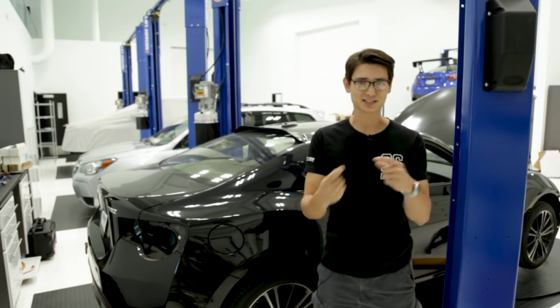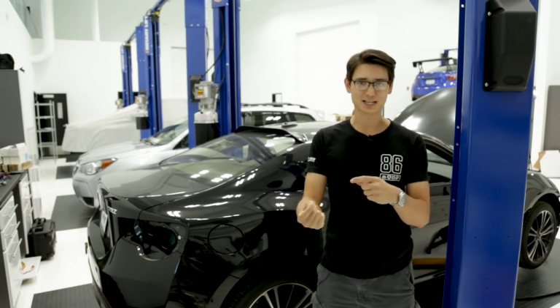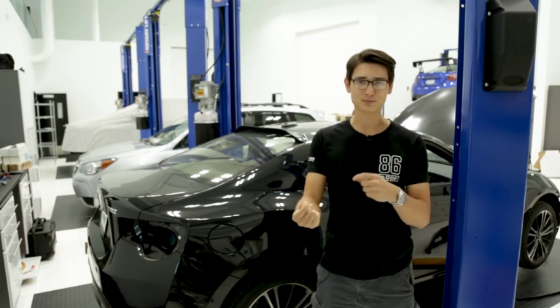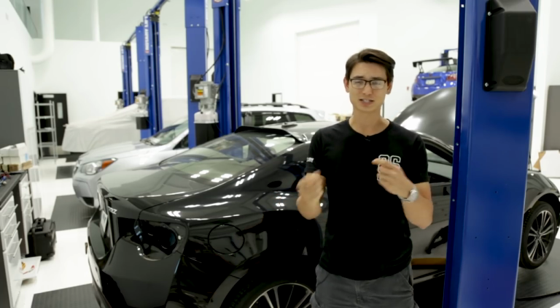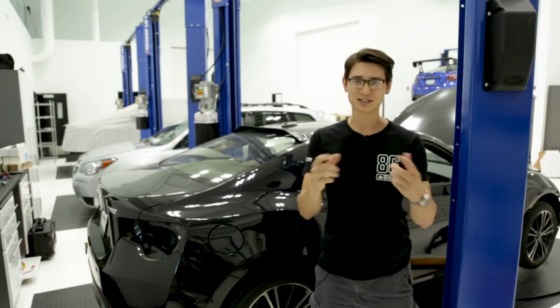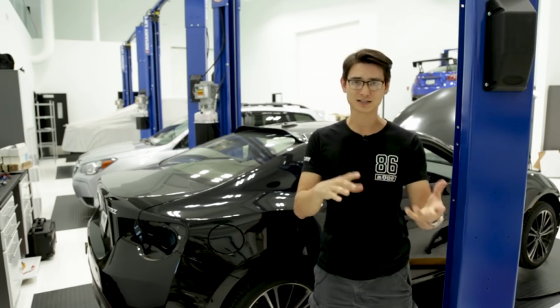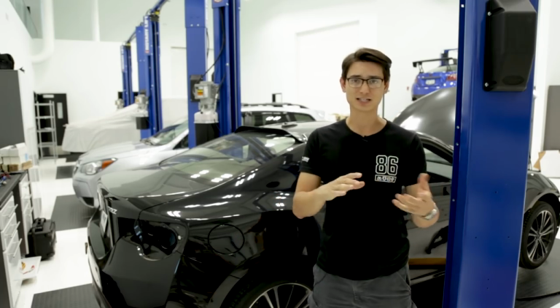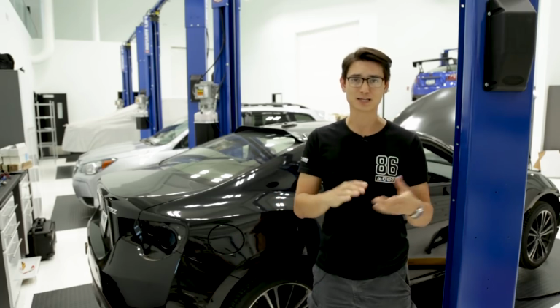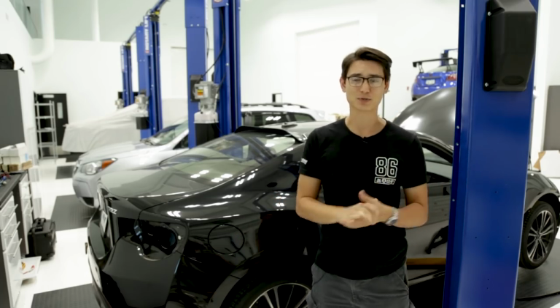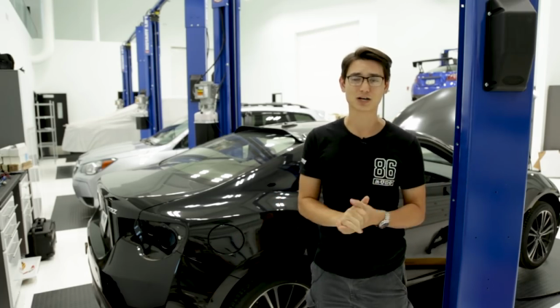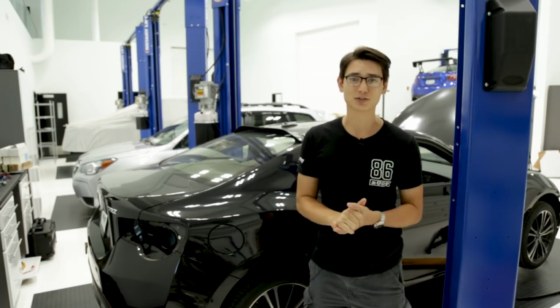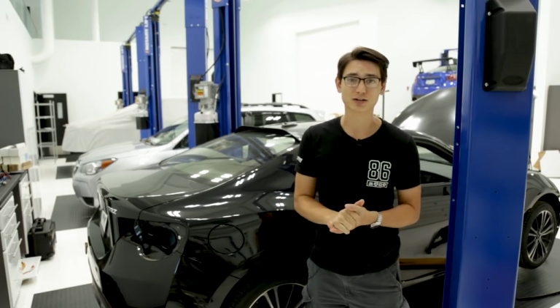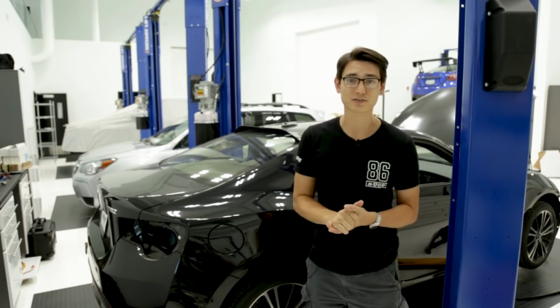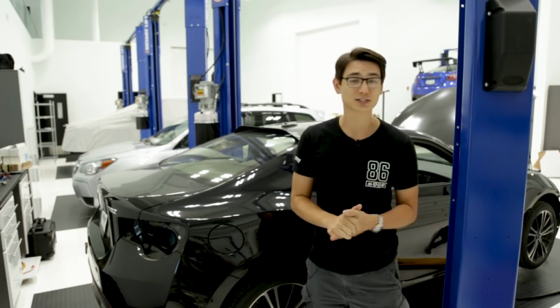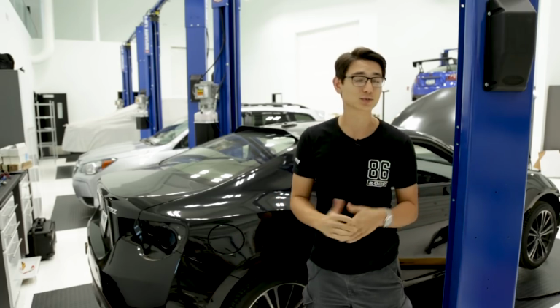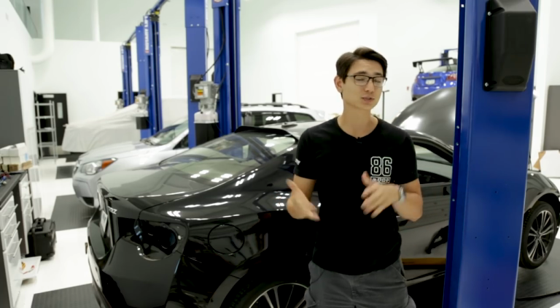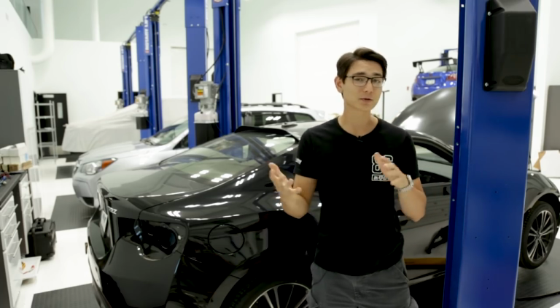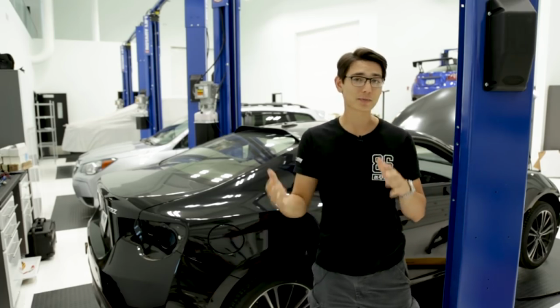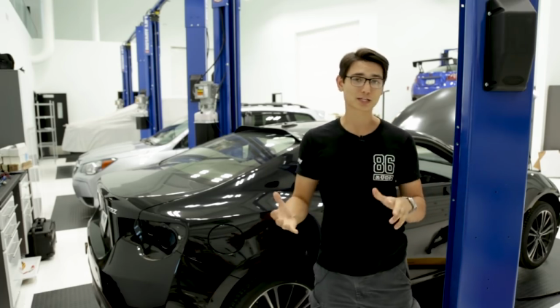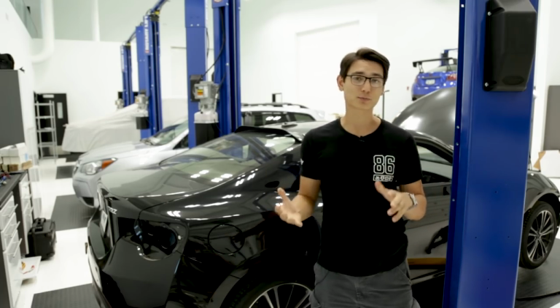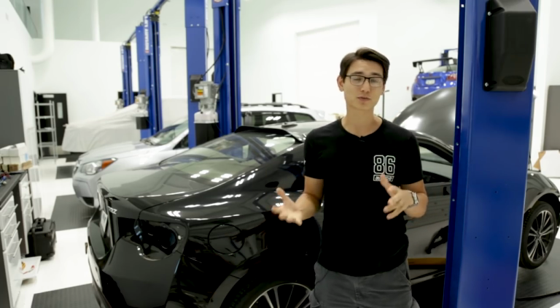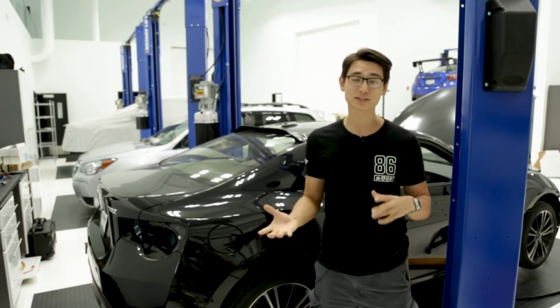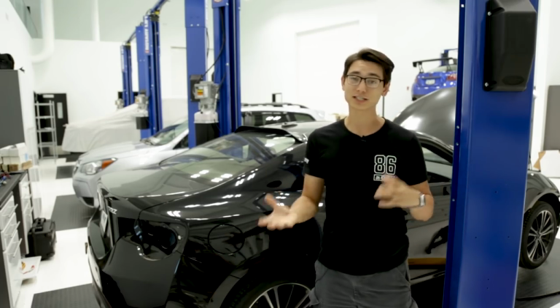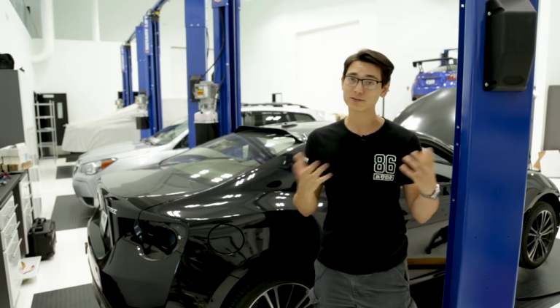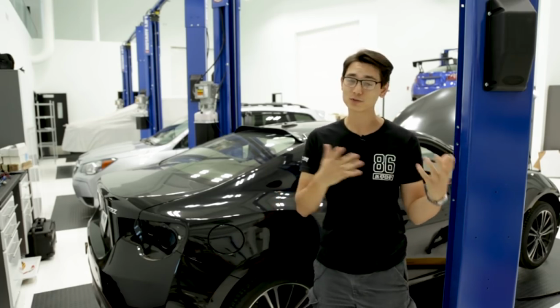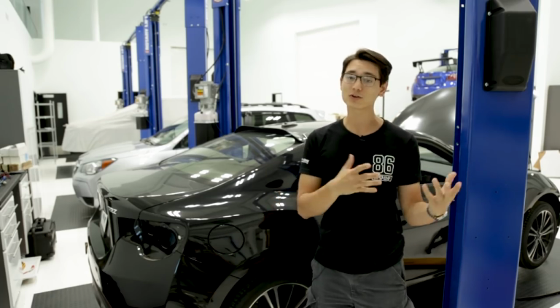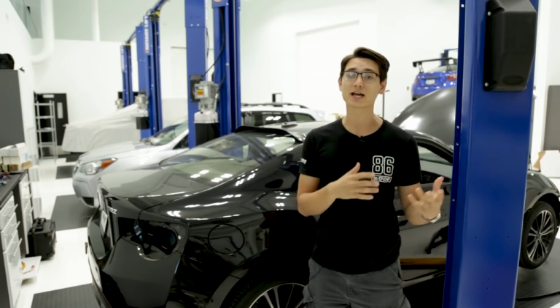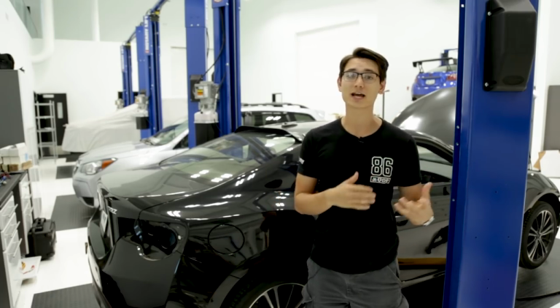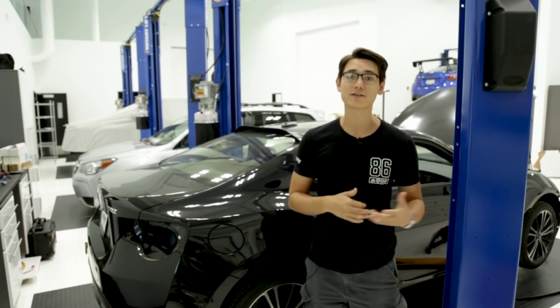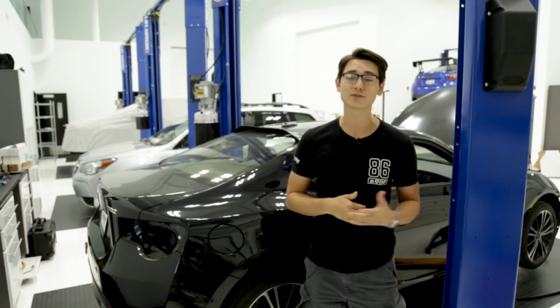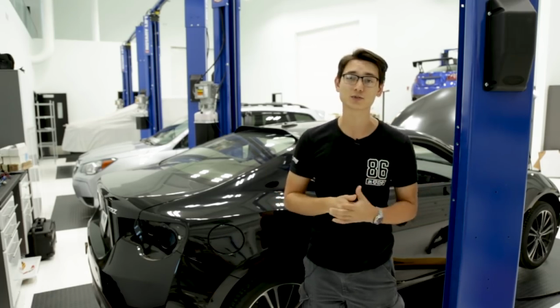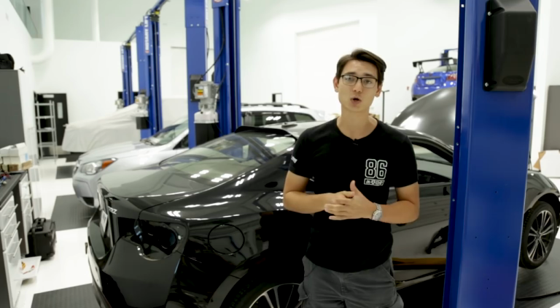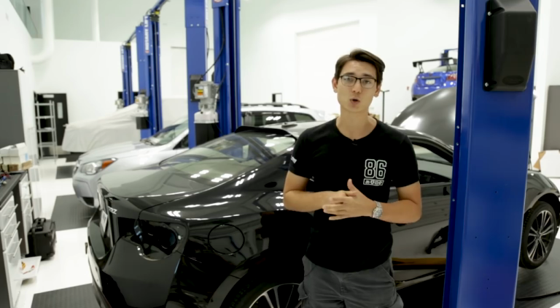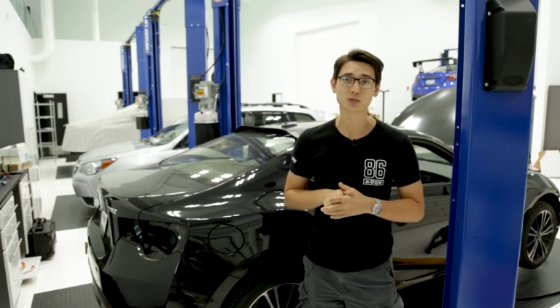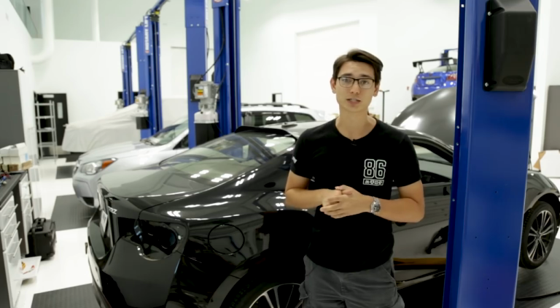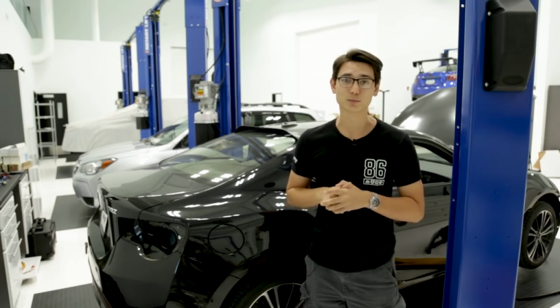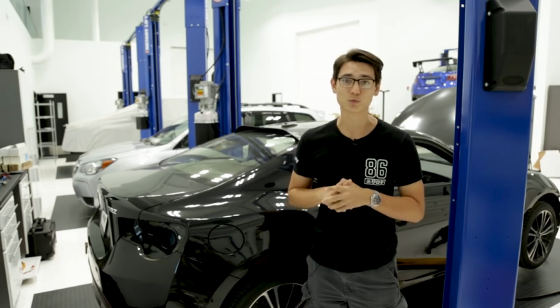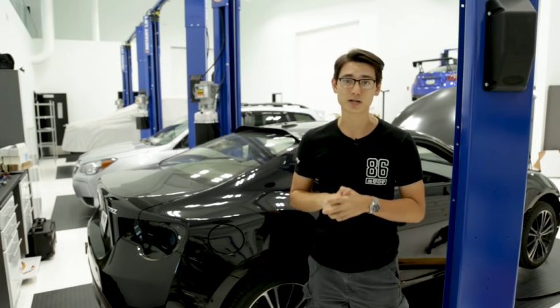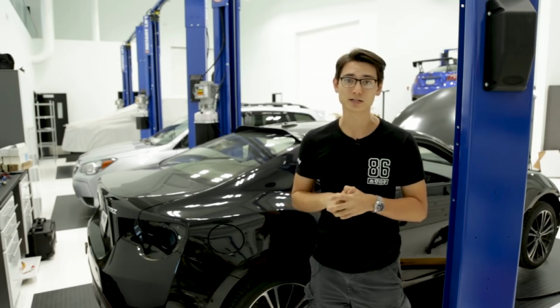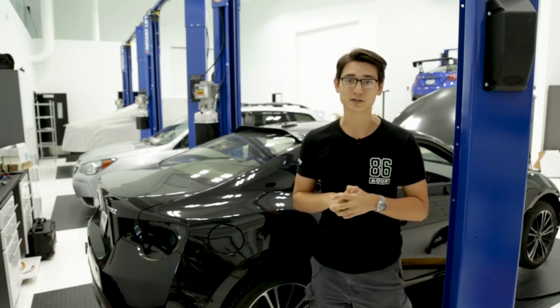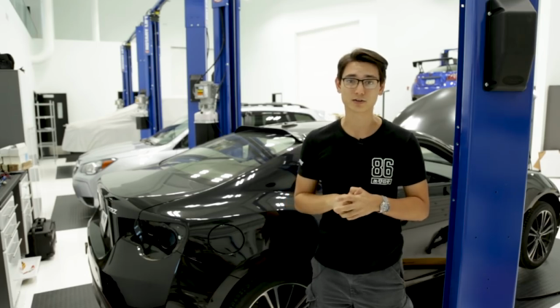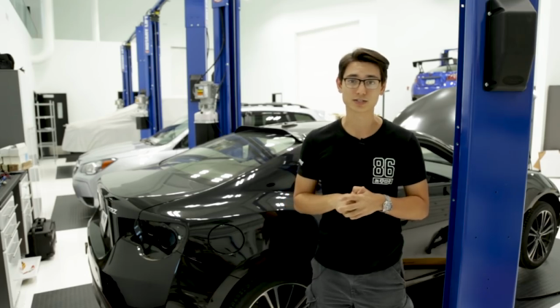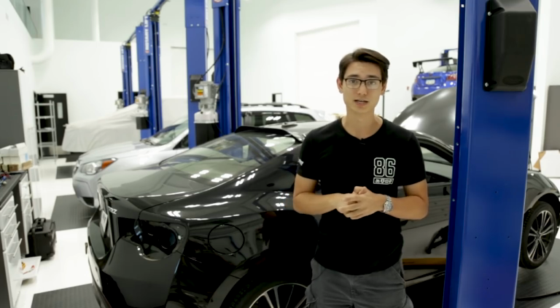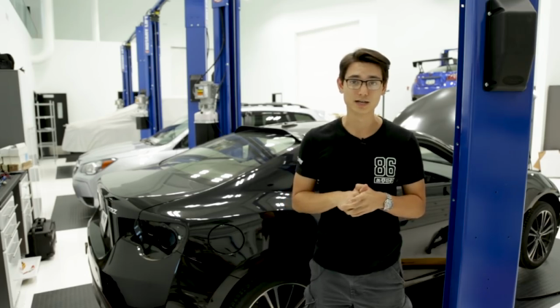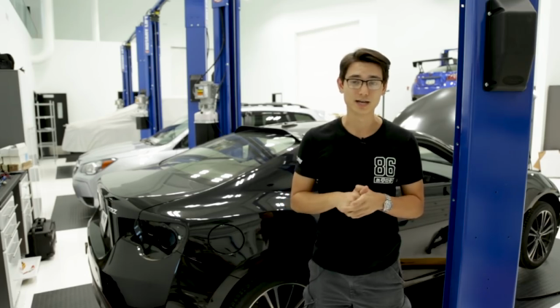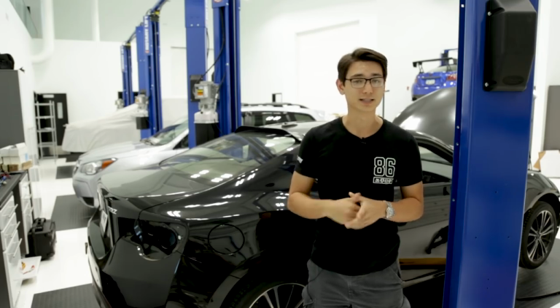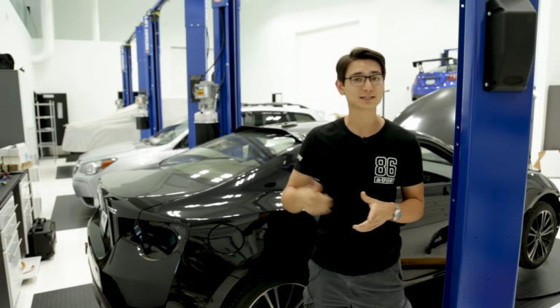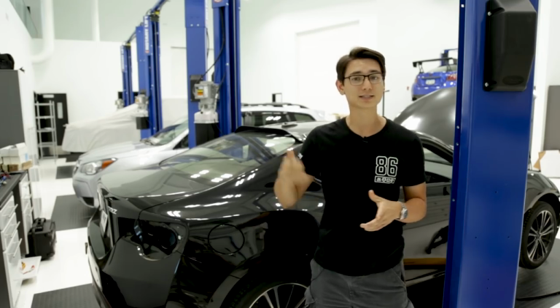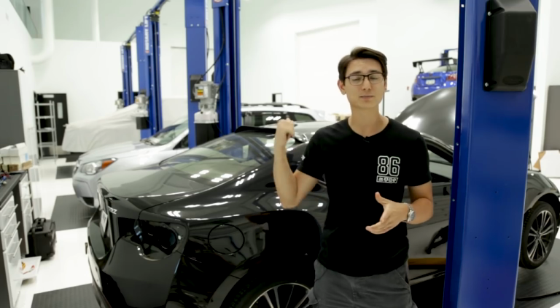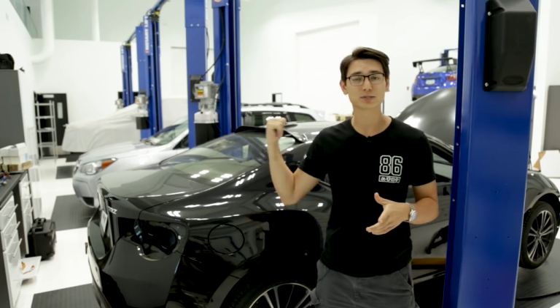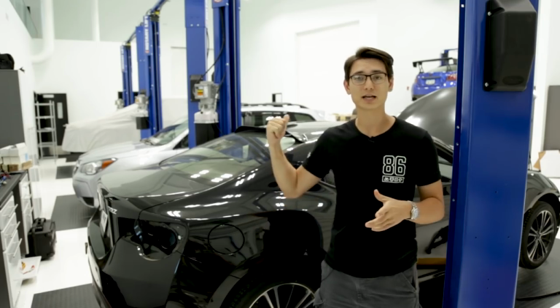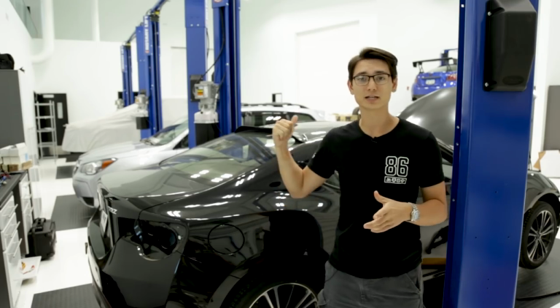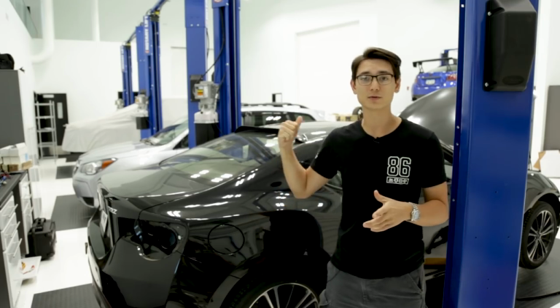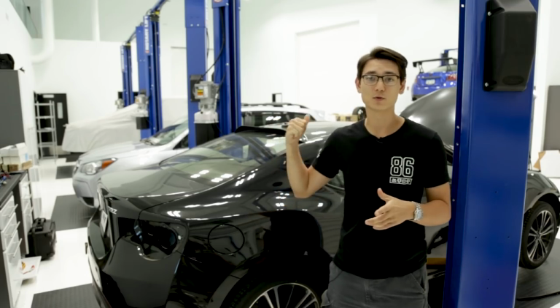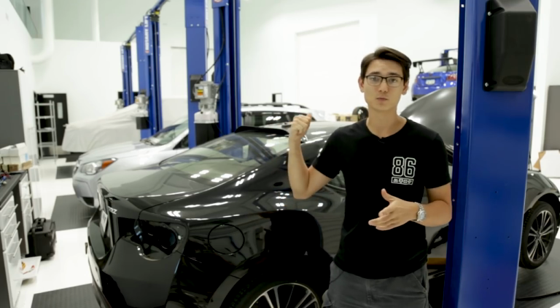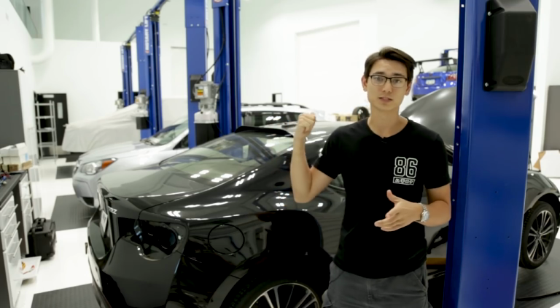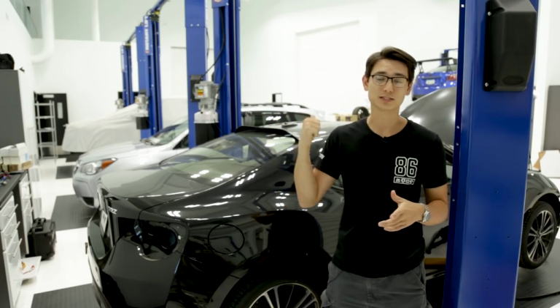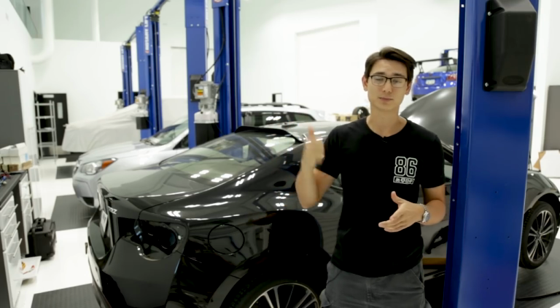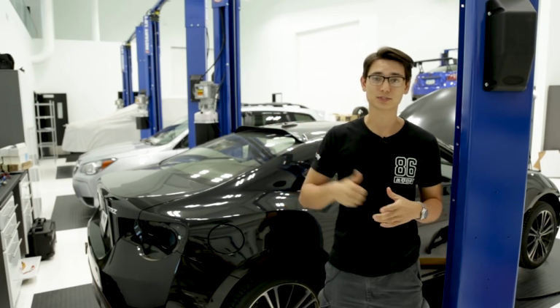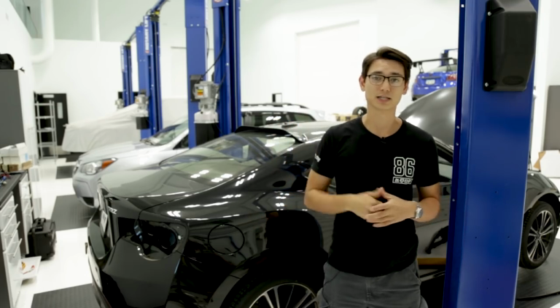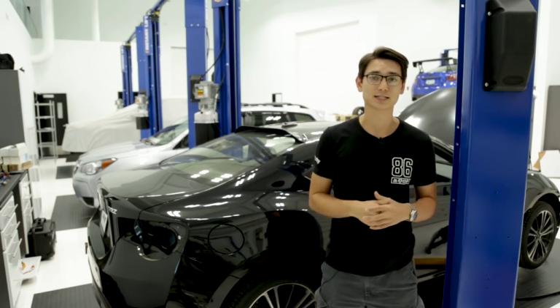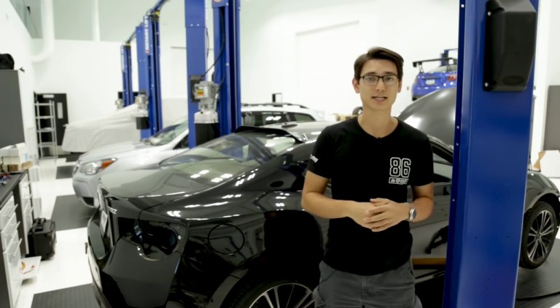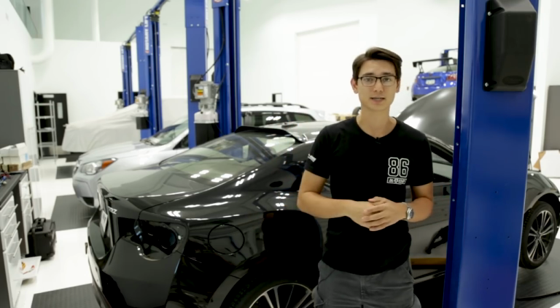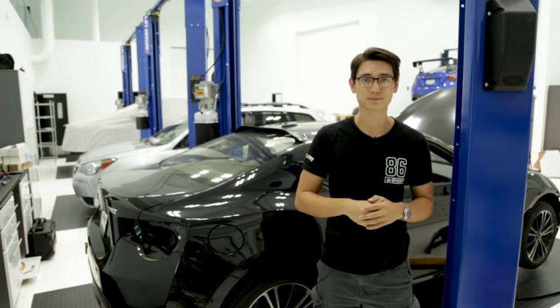It's the same tint, same color and everything, so it's going to match perfectly if you already have those OLM rain guards. And this is applied with double-sided tape.